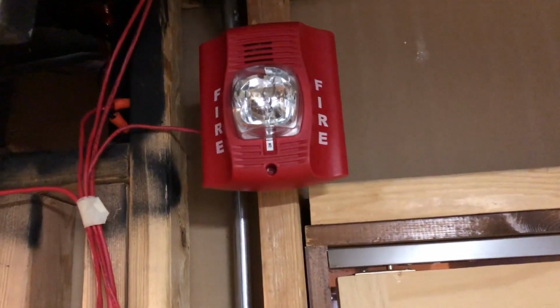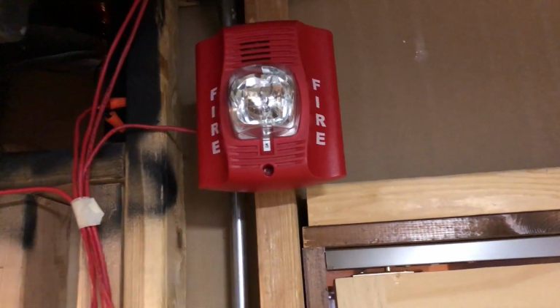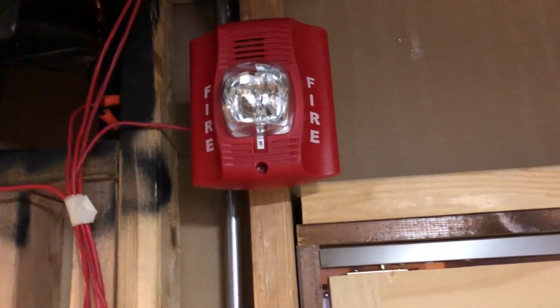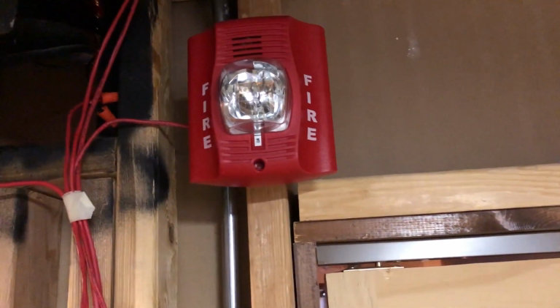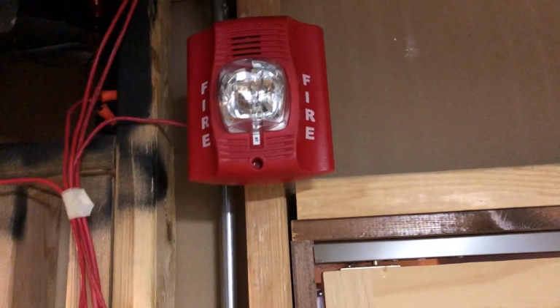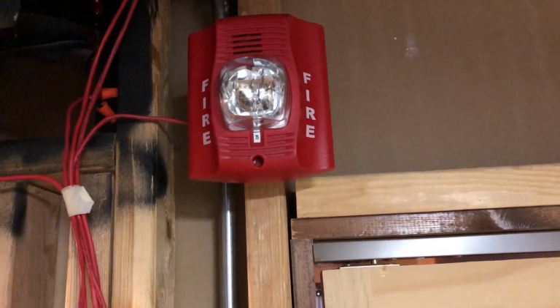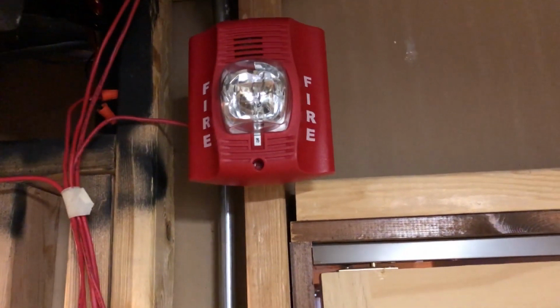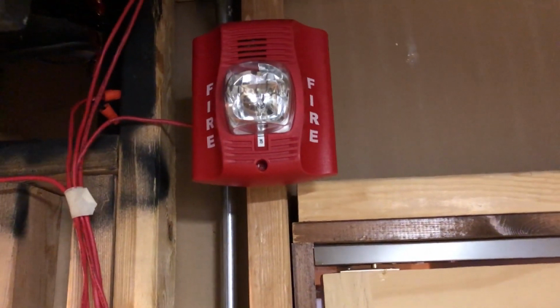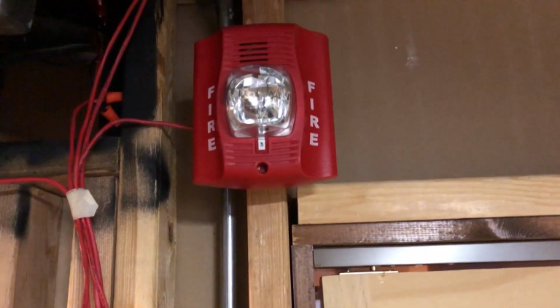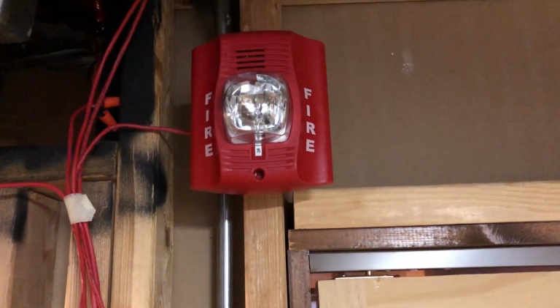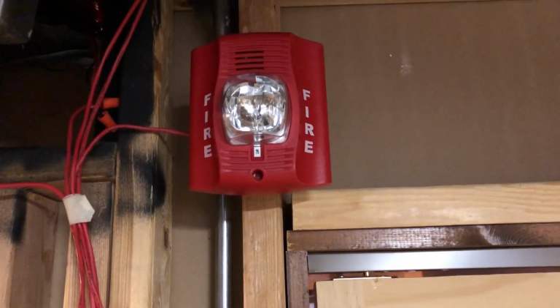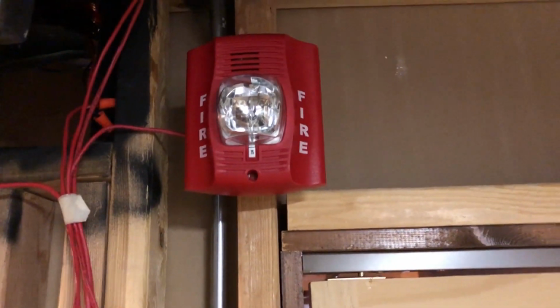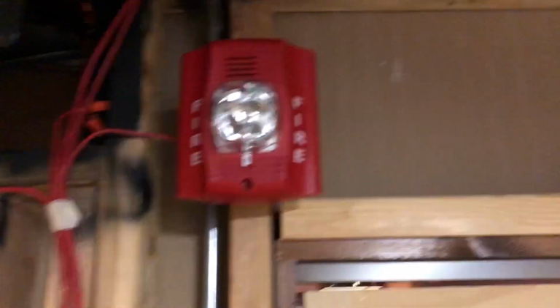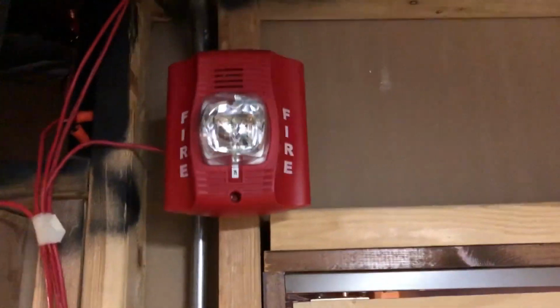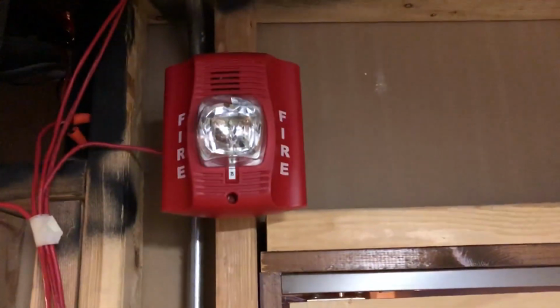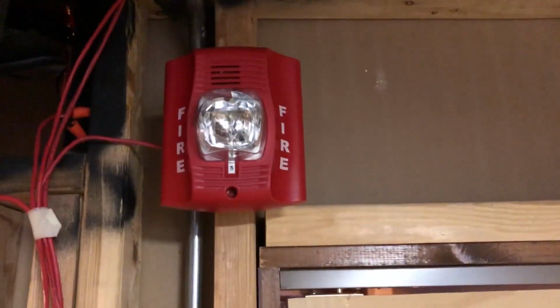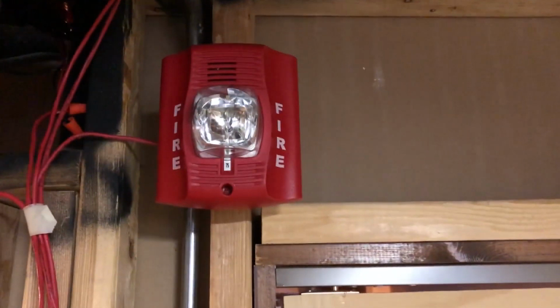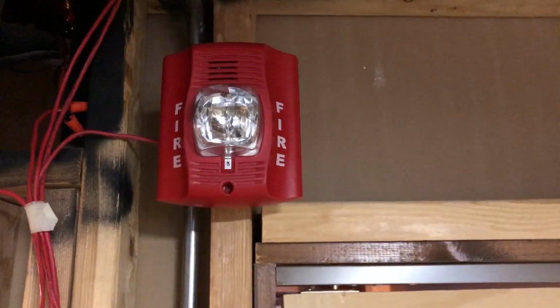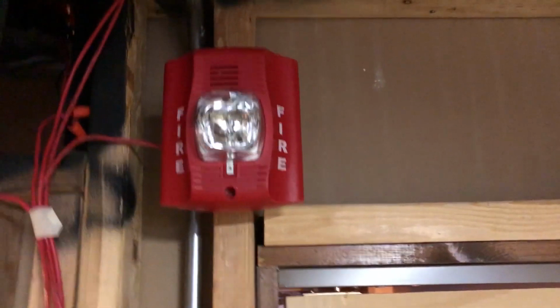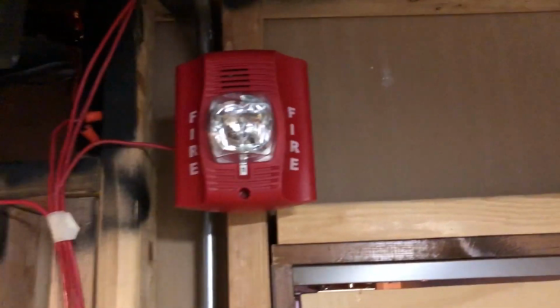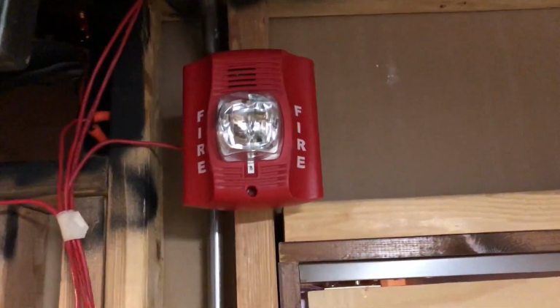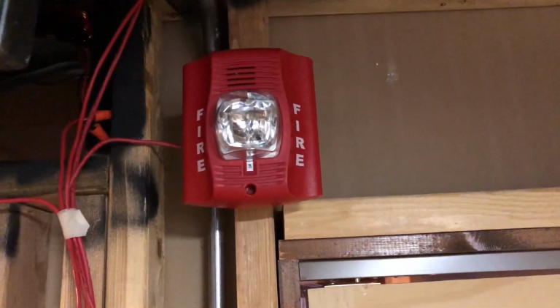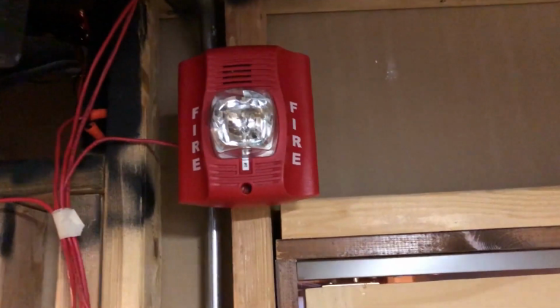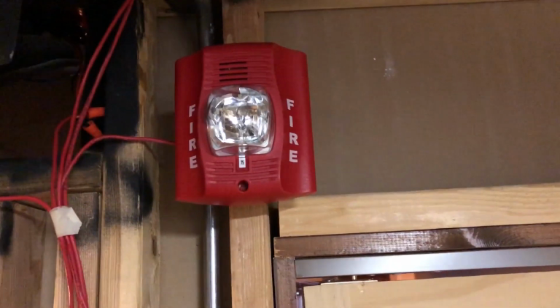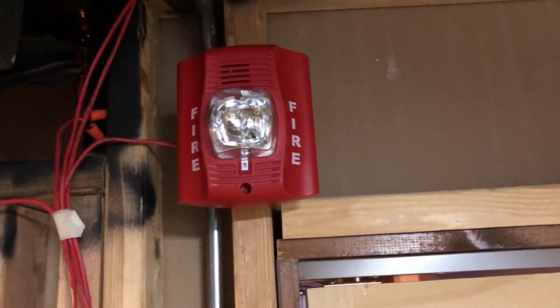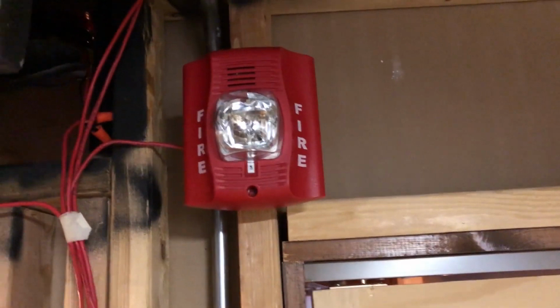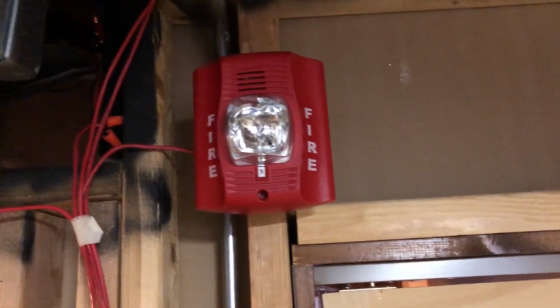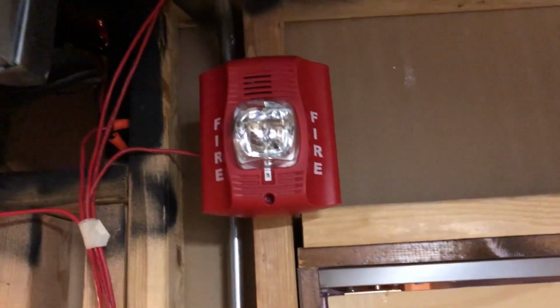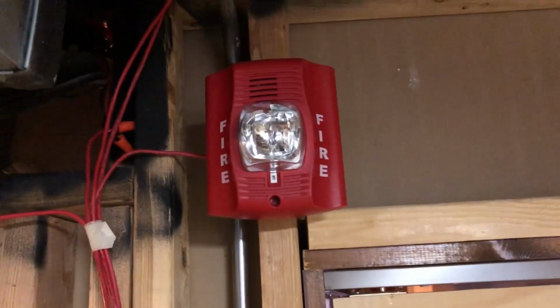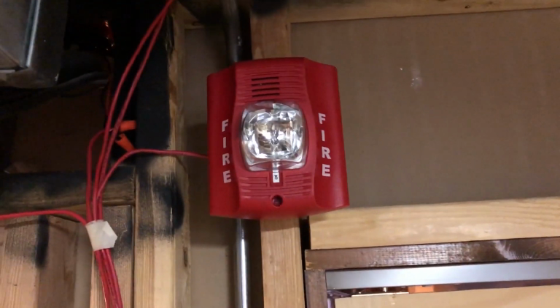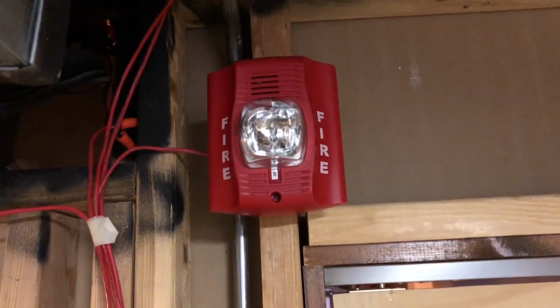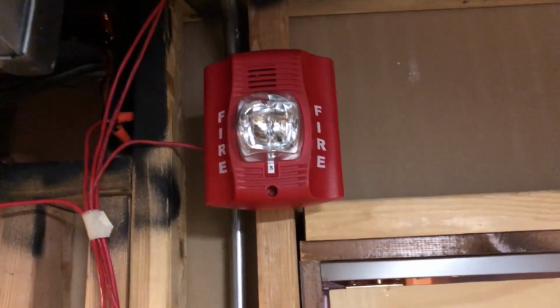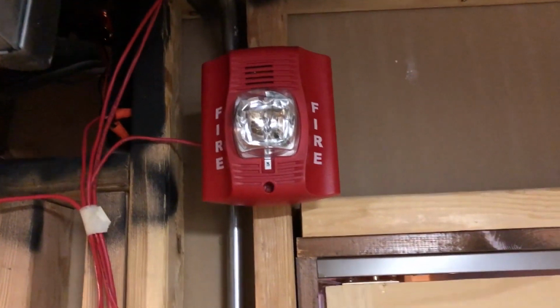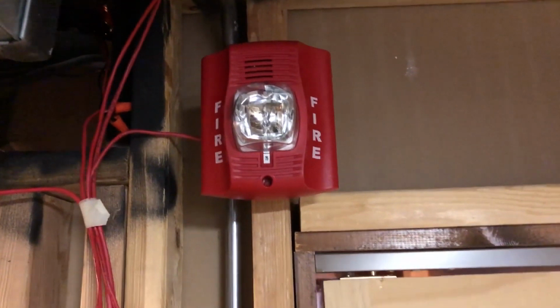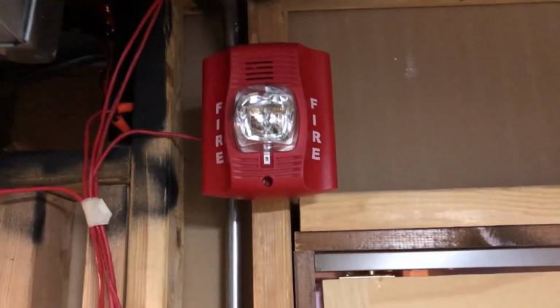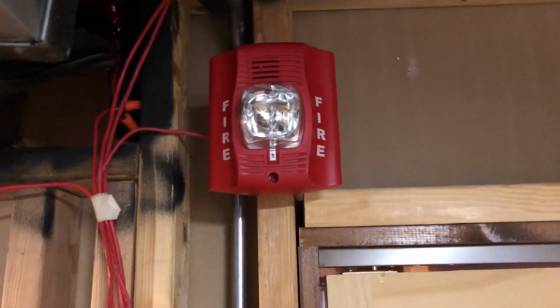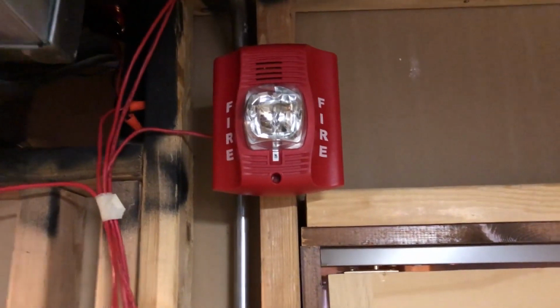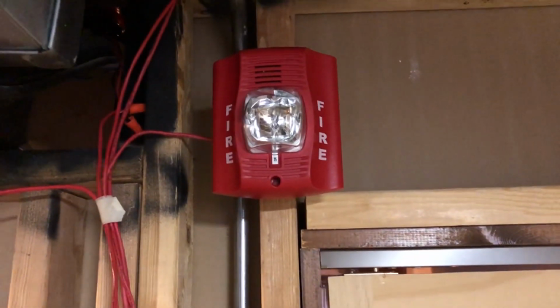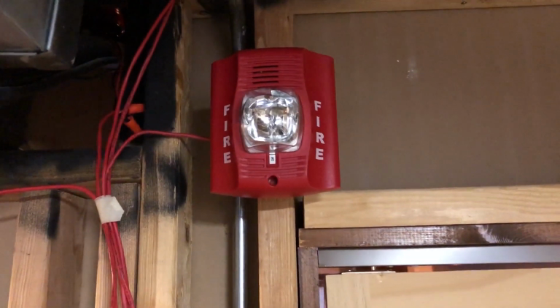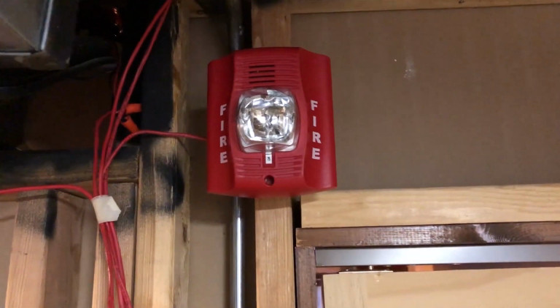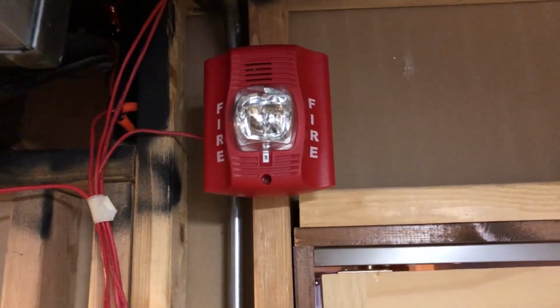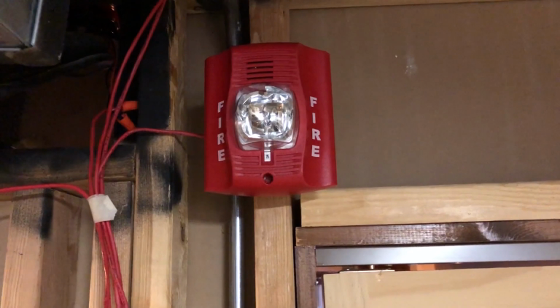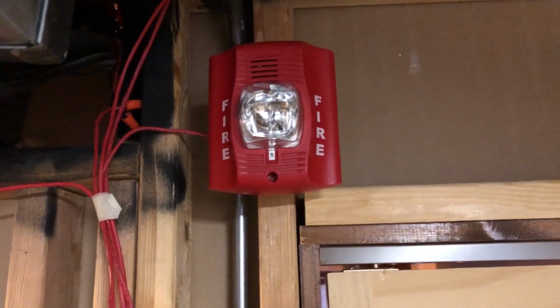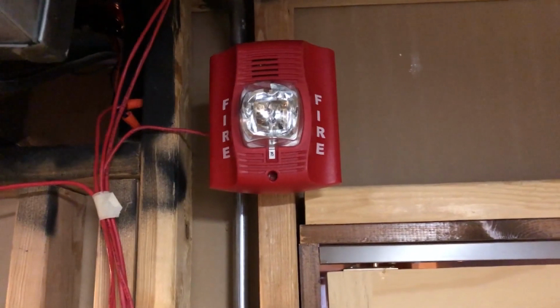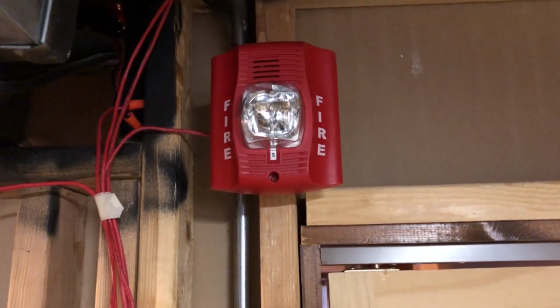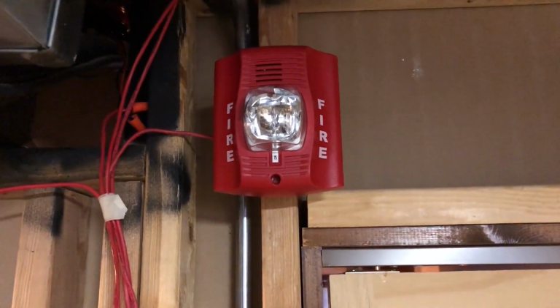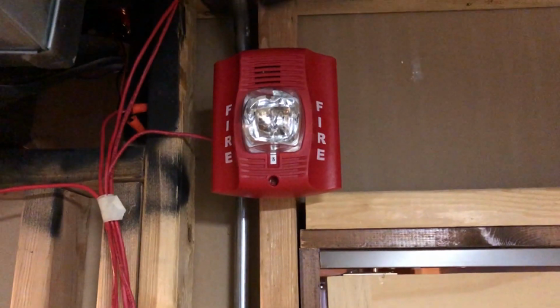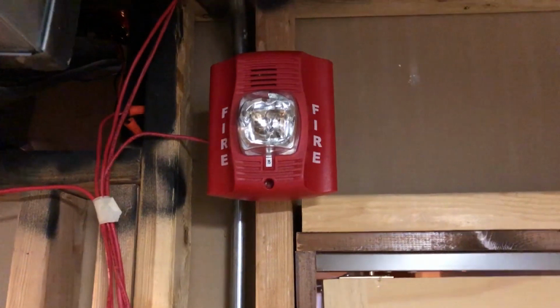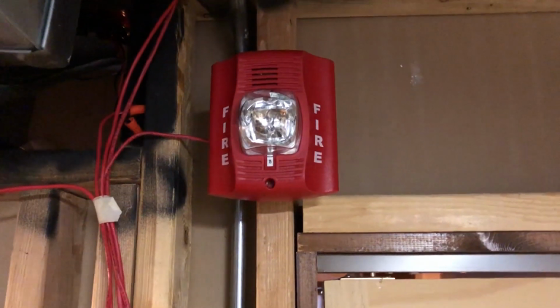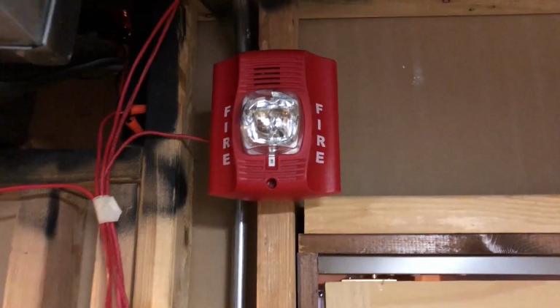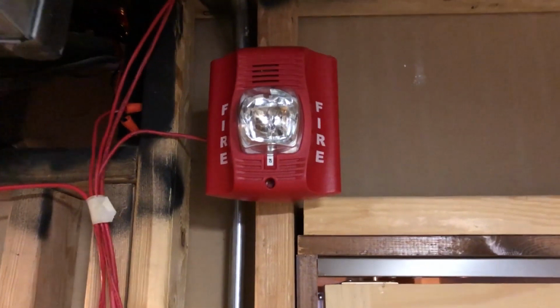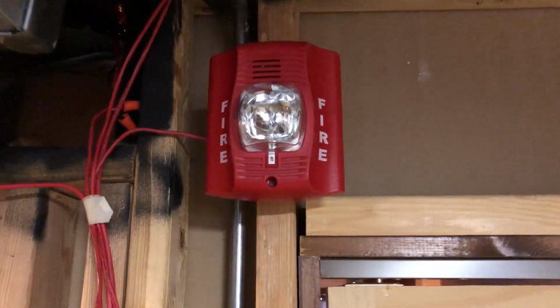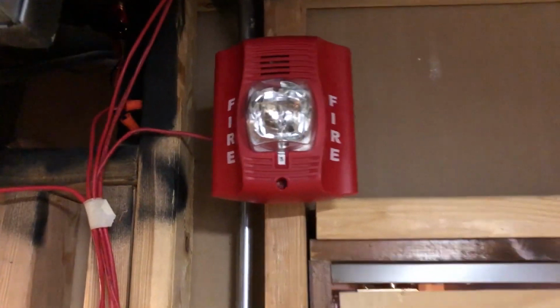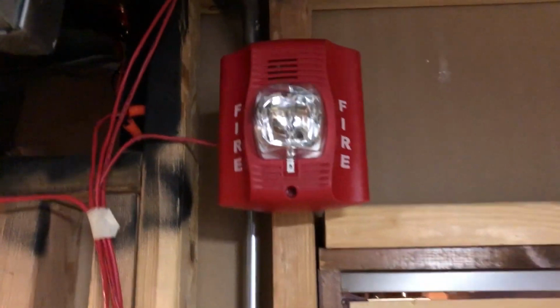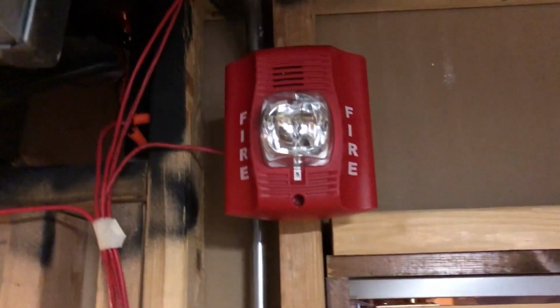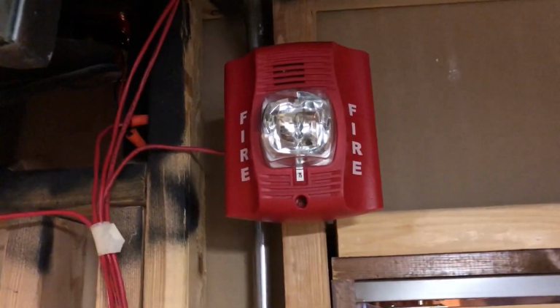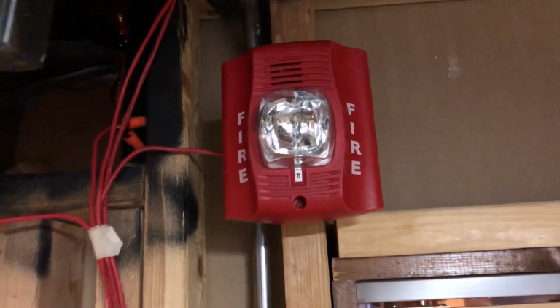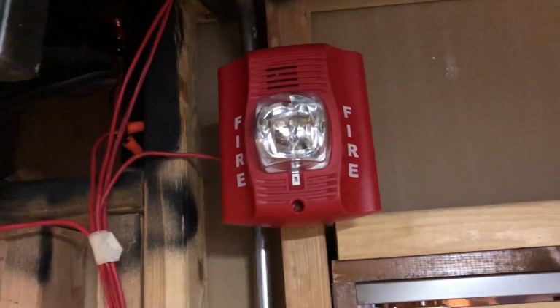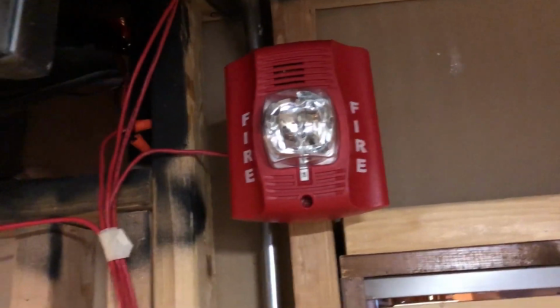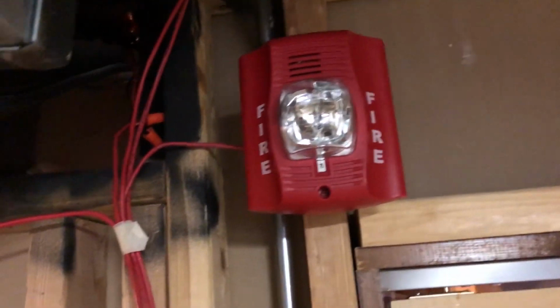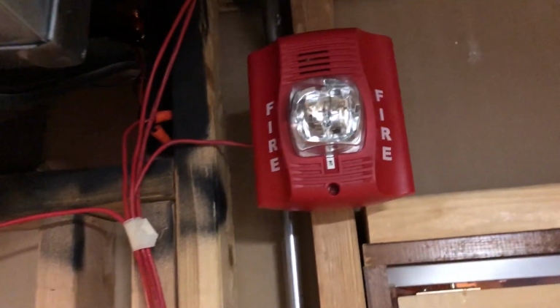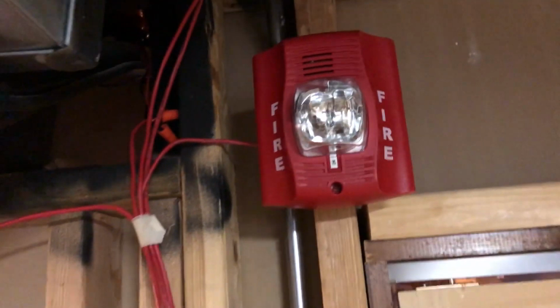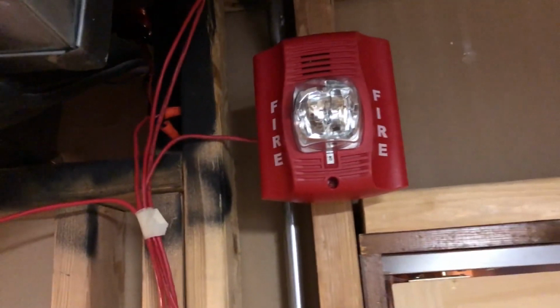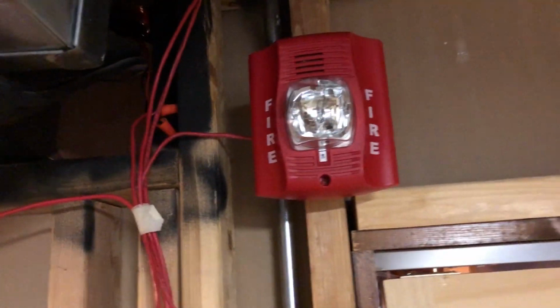Hey guys, it's Zach back here with the new version of the requested system test. It's more like a voted-for system test.